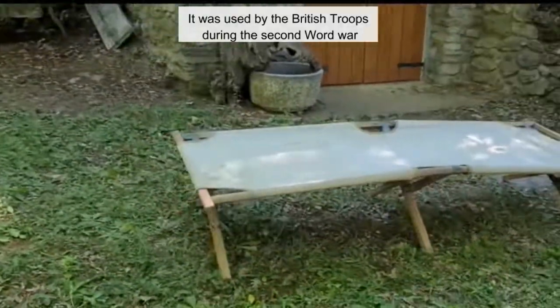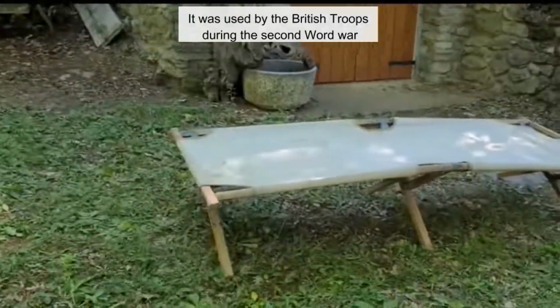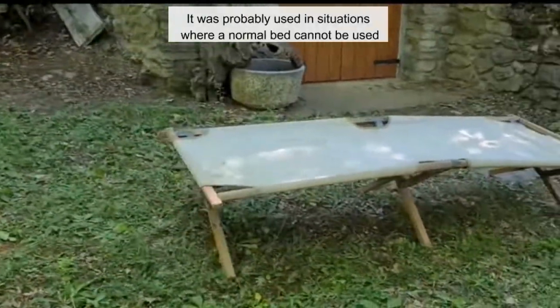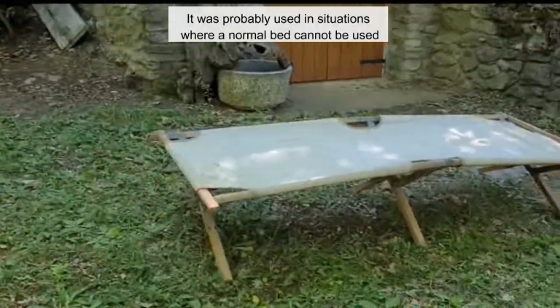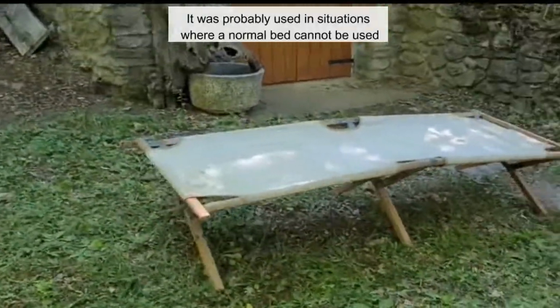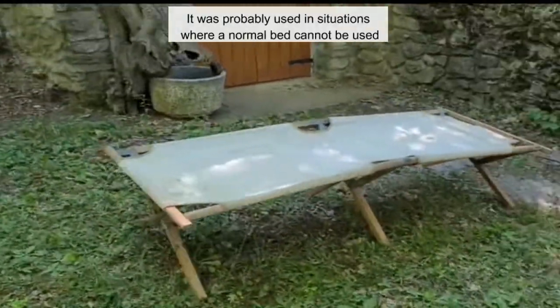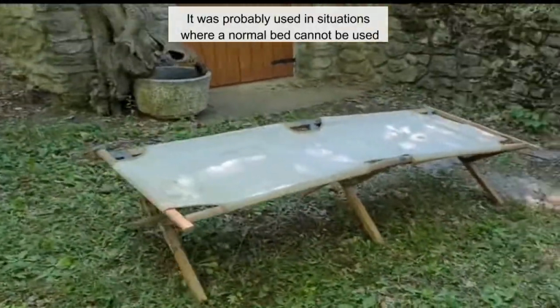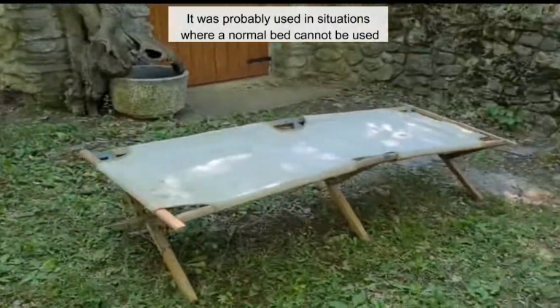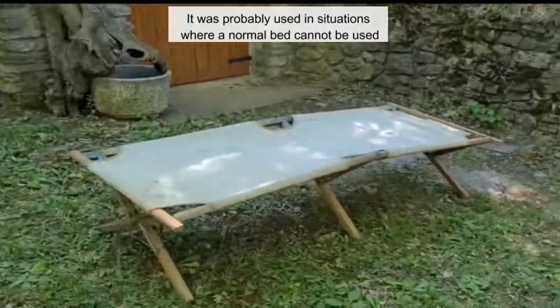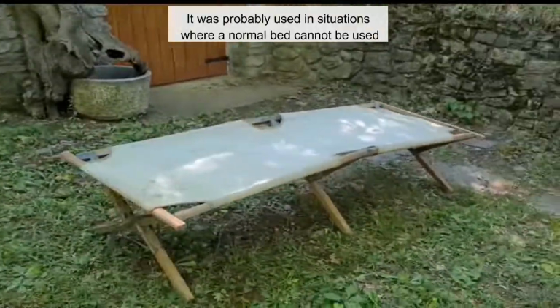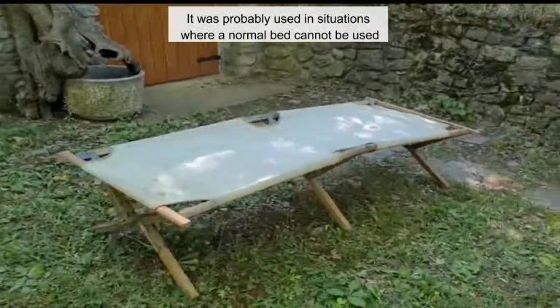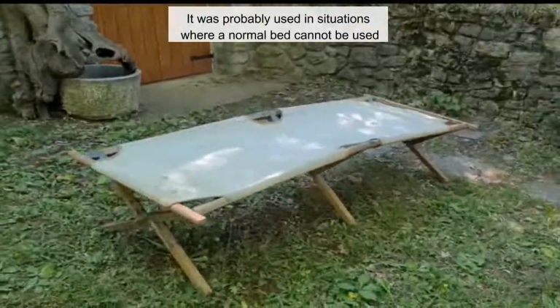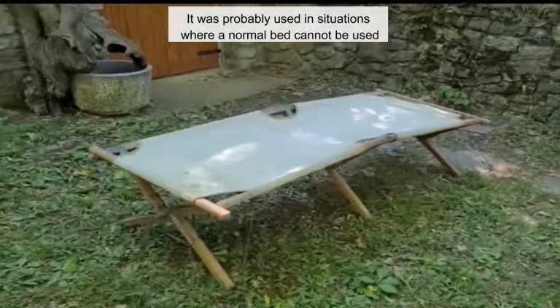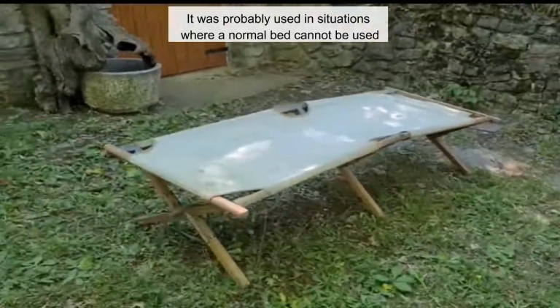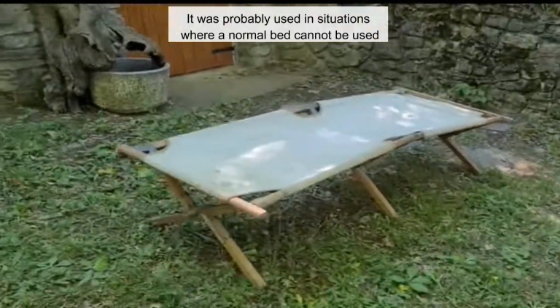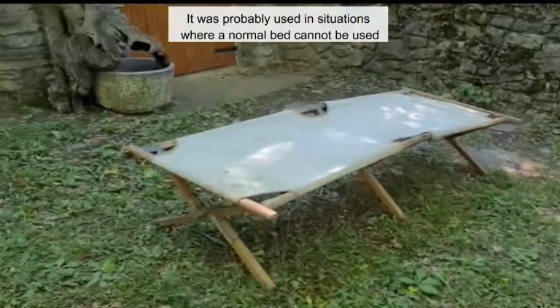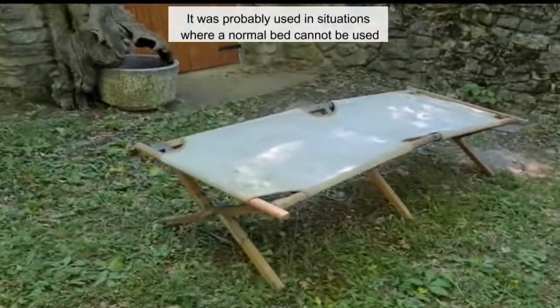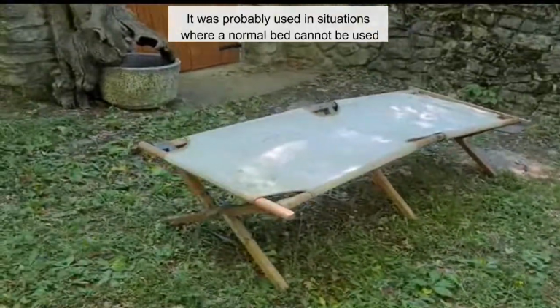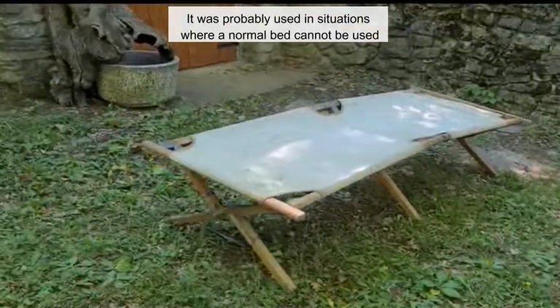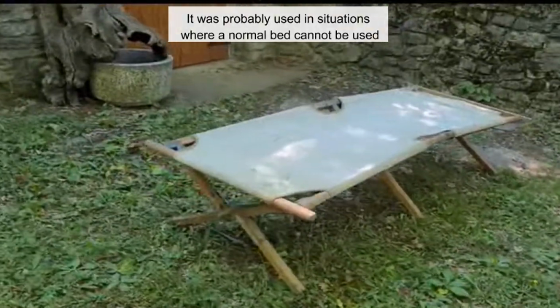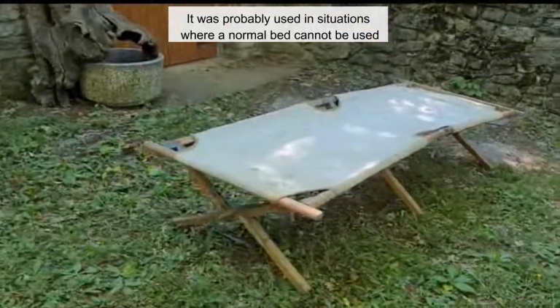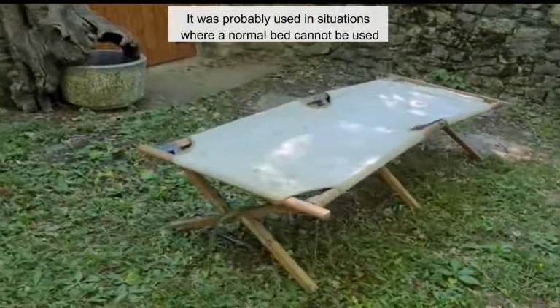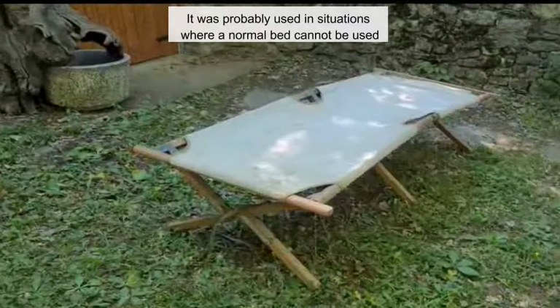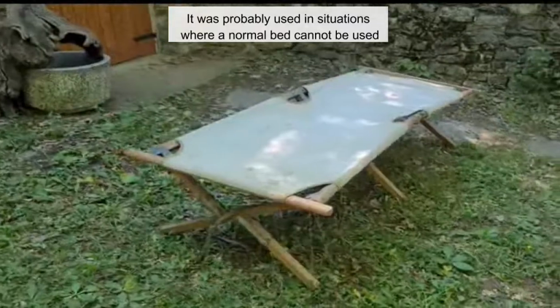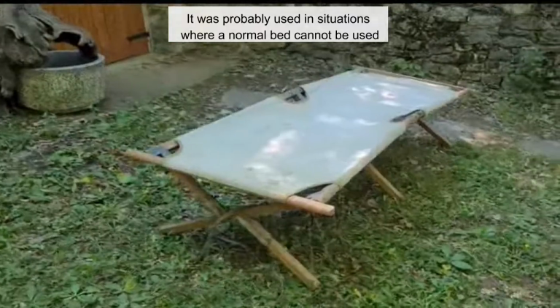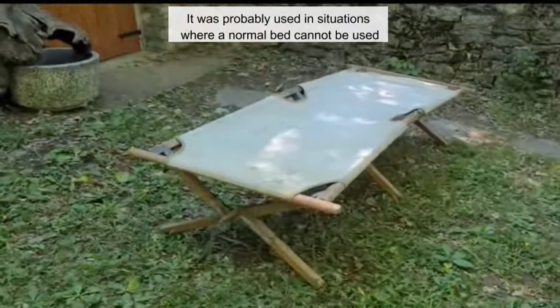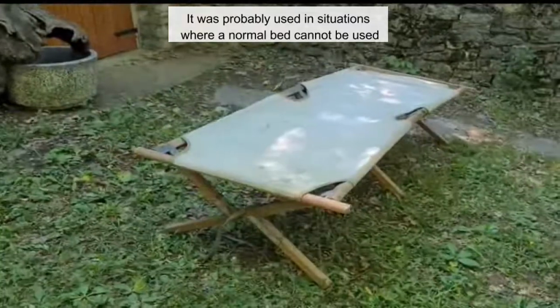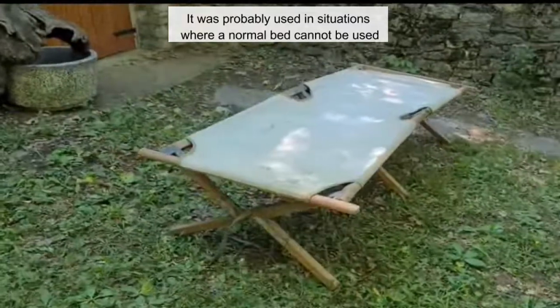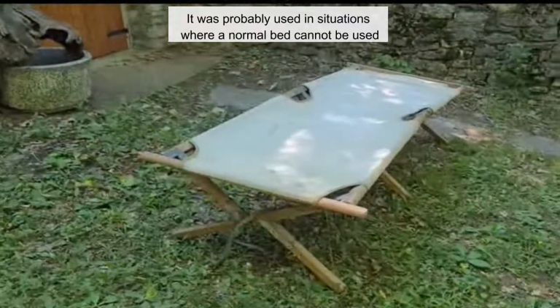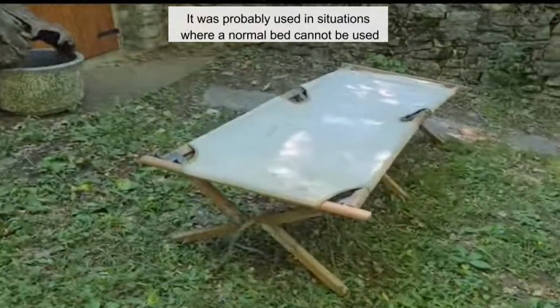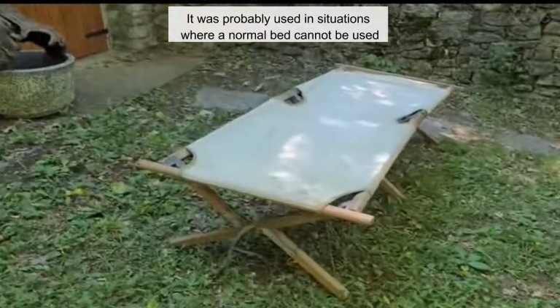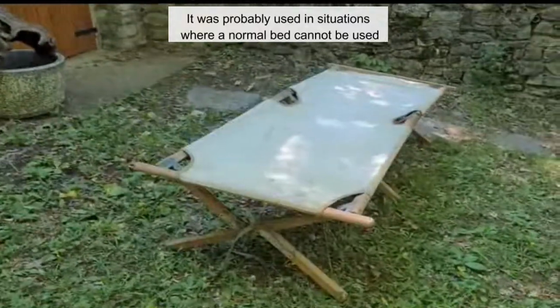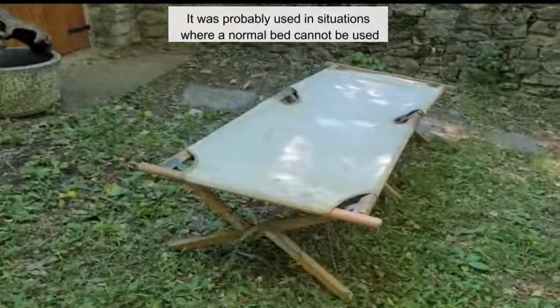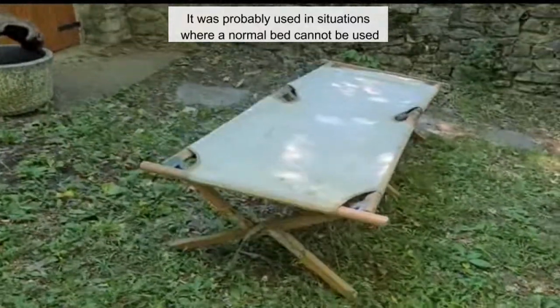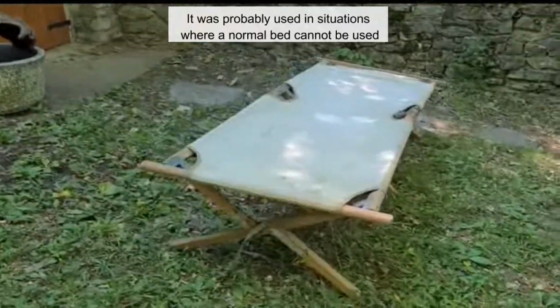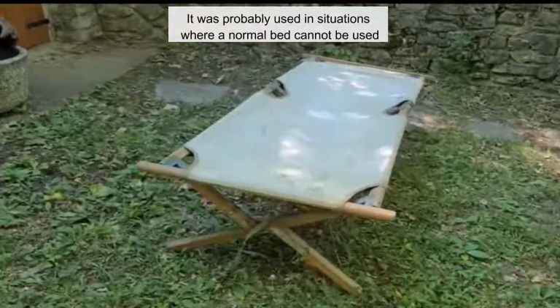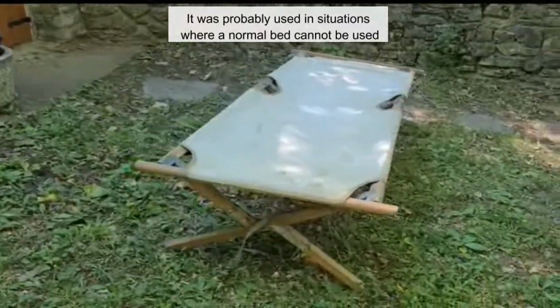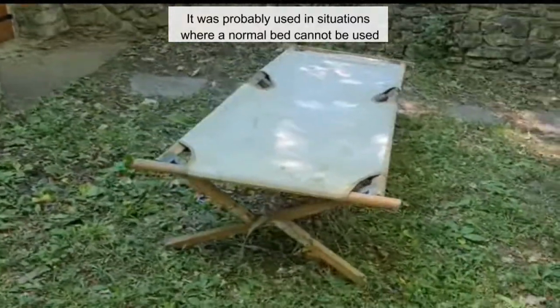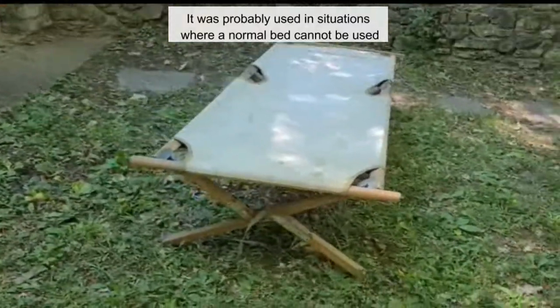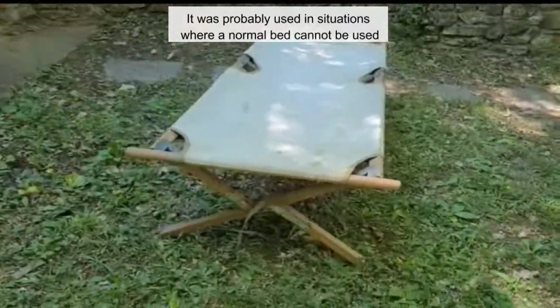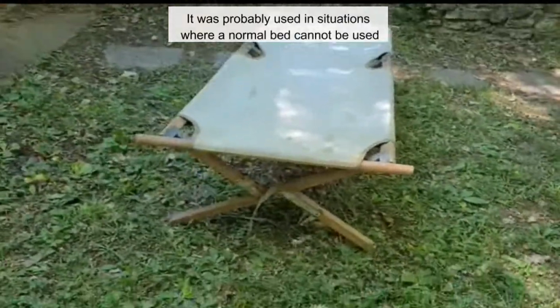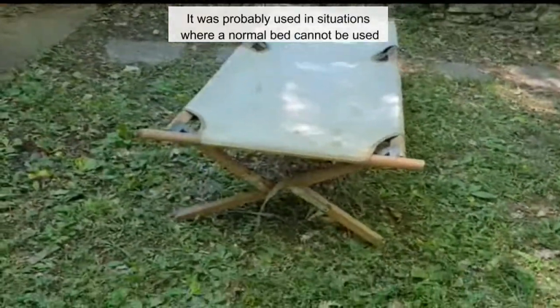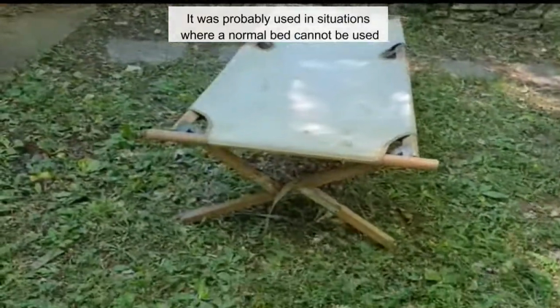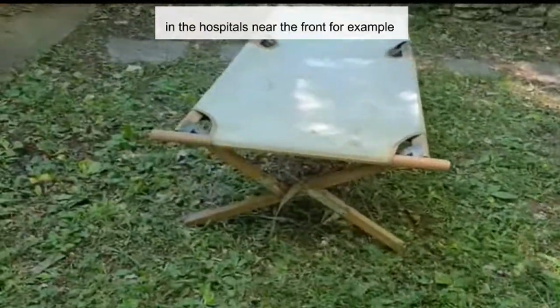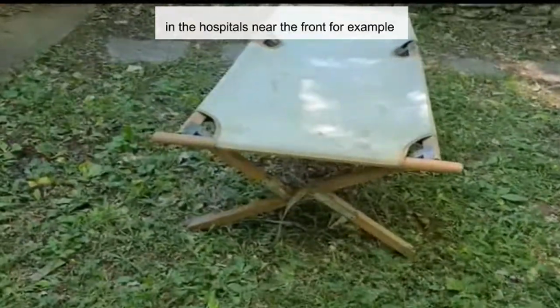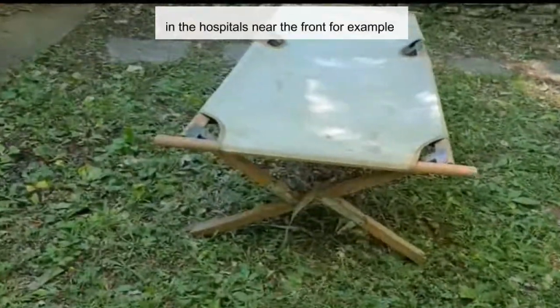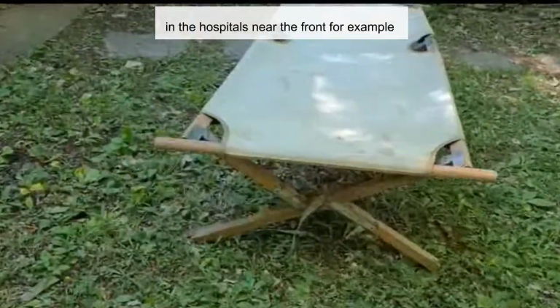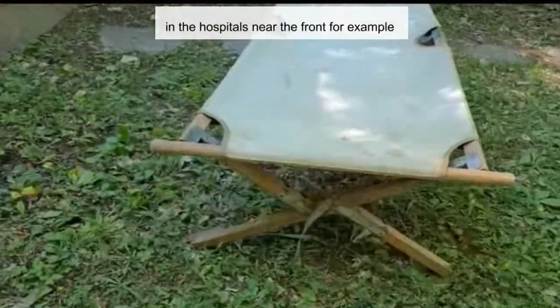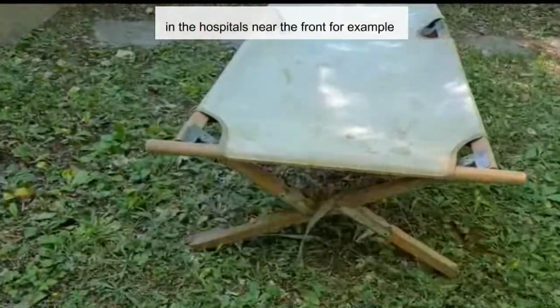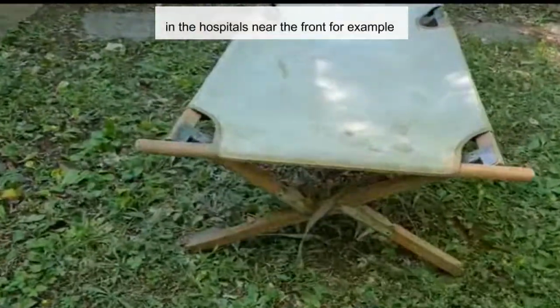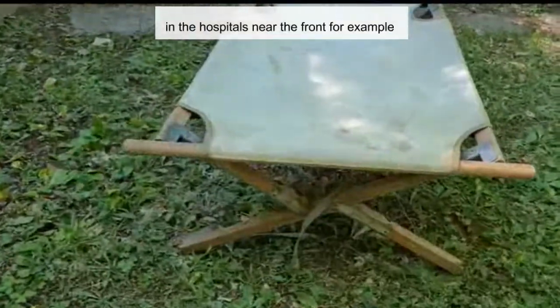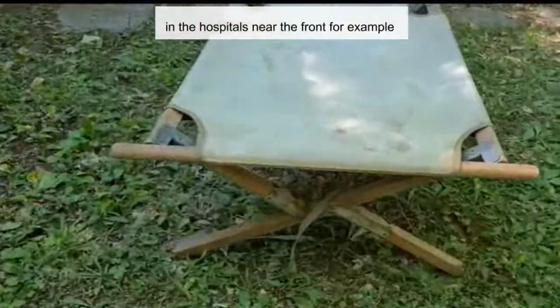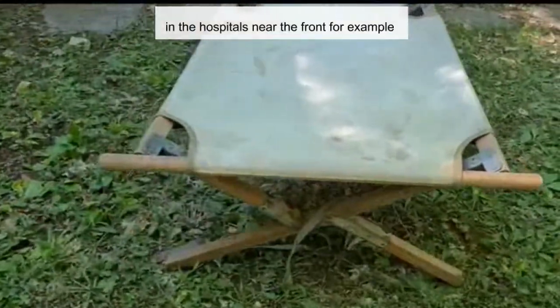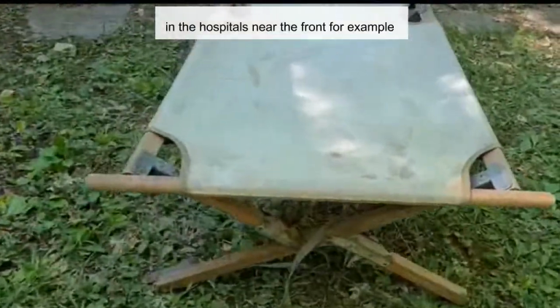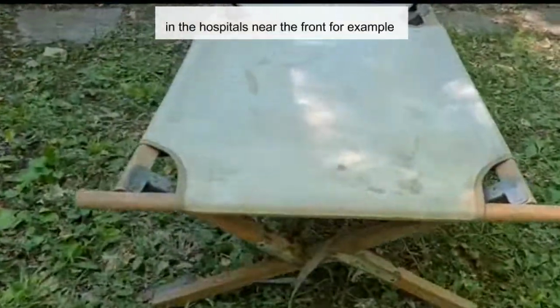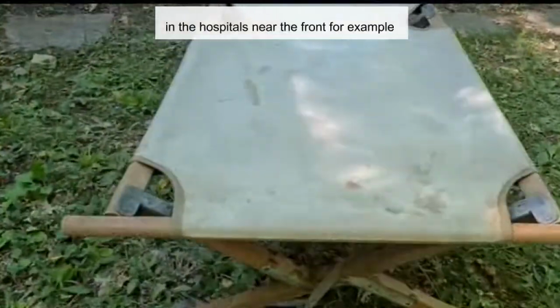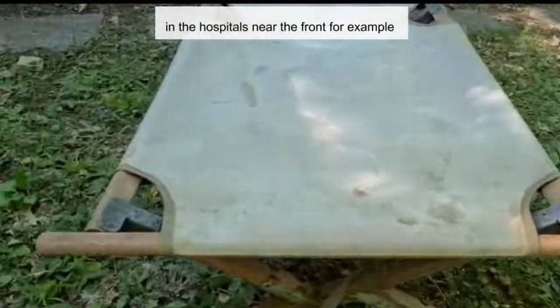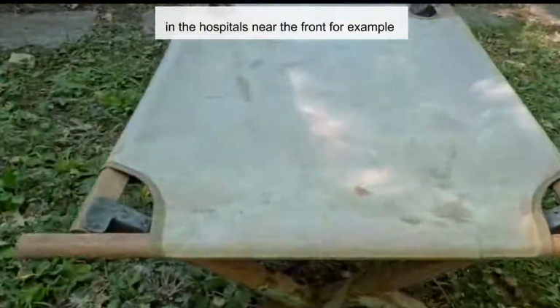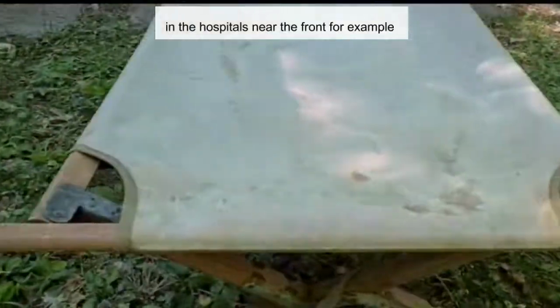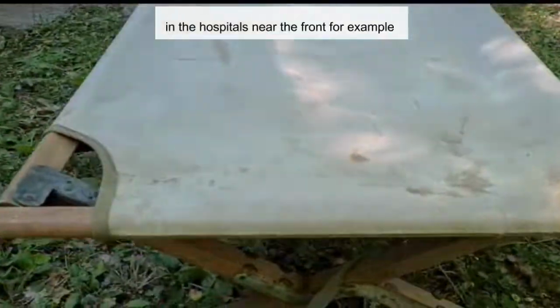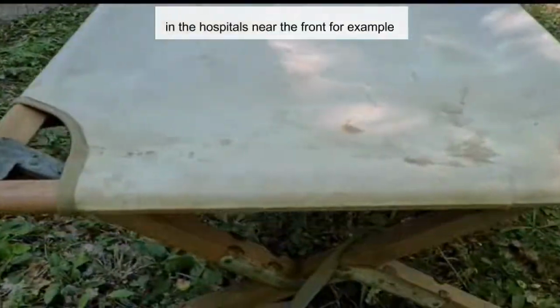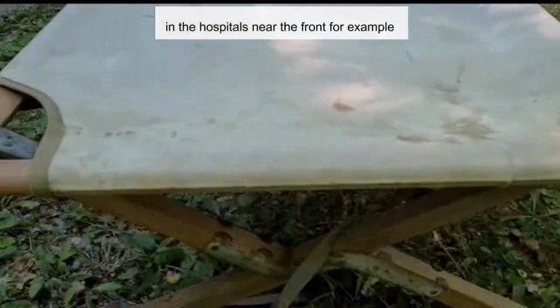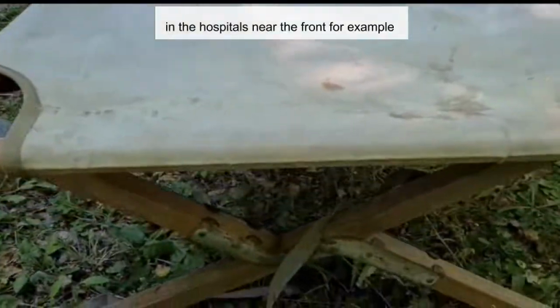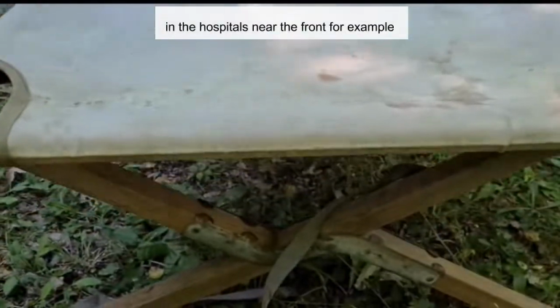It was probably used in situations where a normal bed cannot be used — in the hospitals near the front, for example.